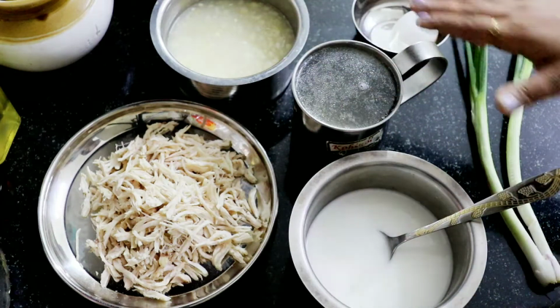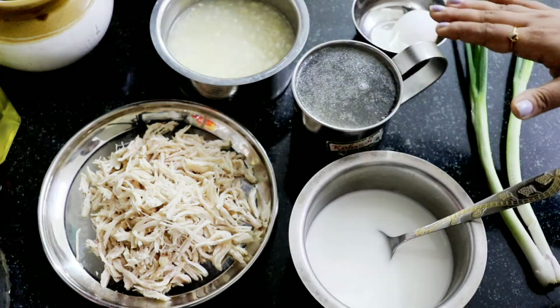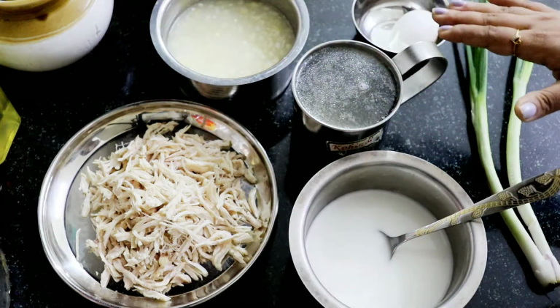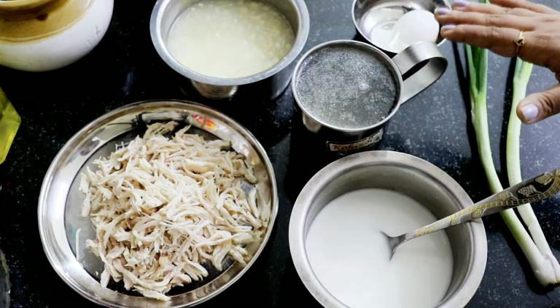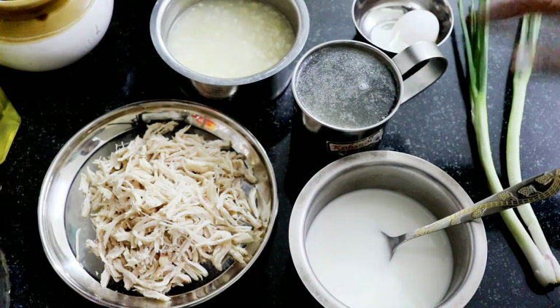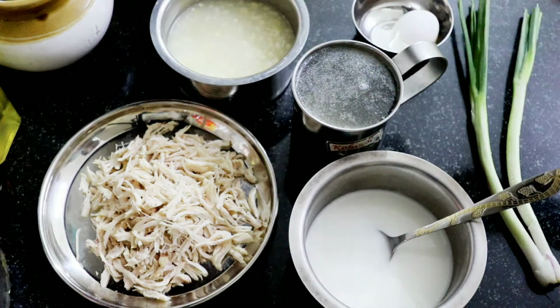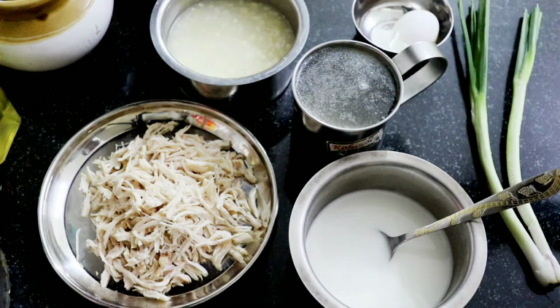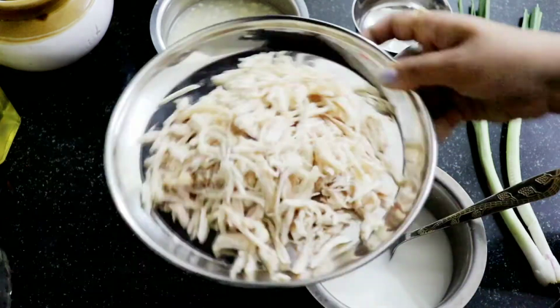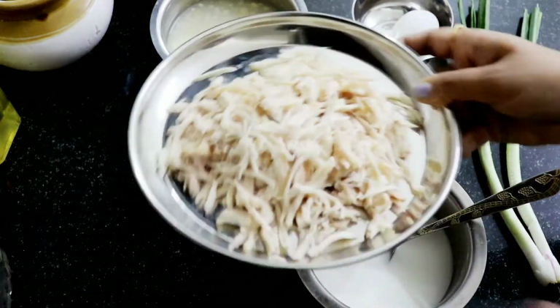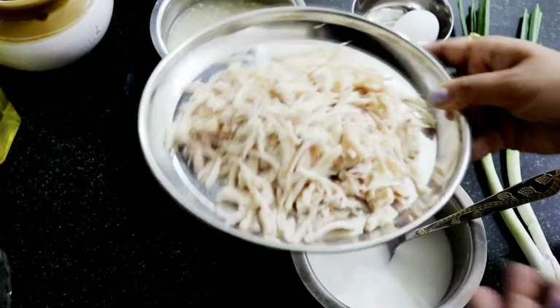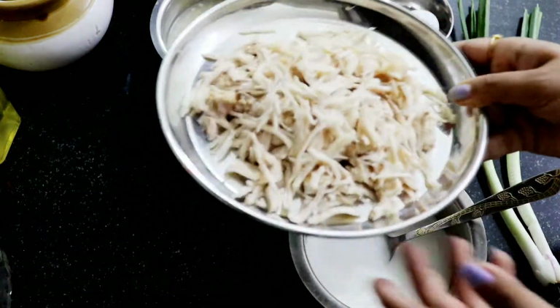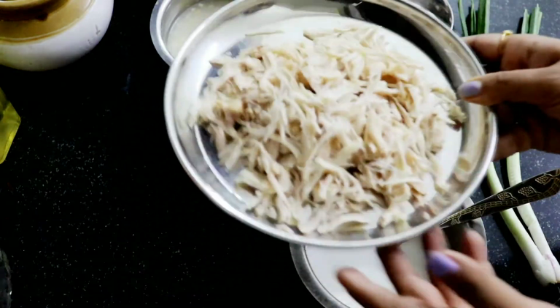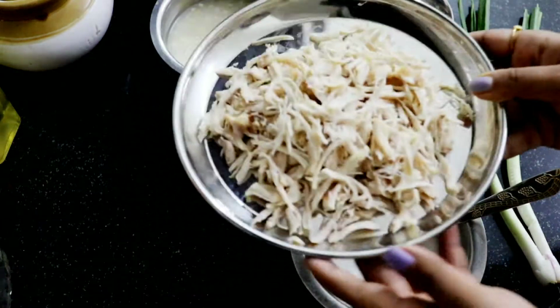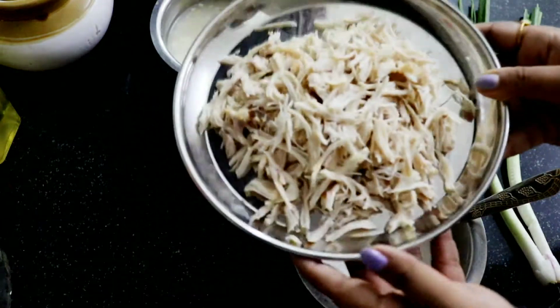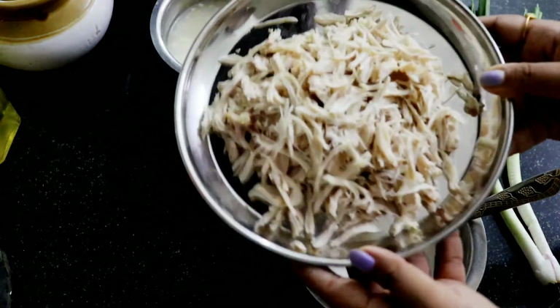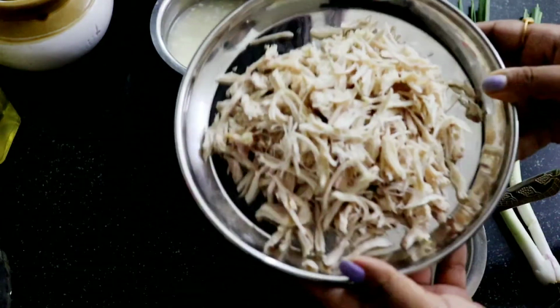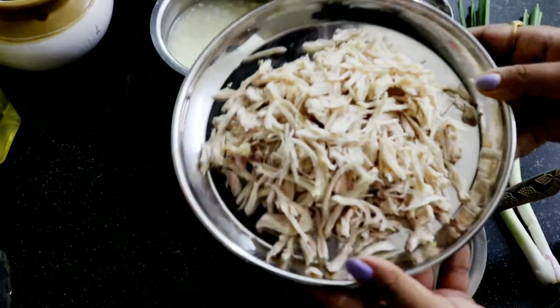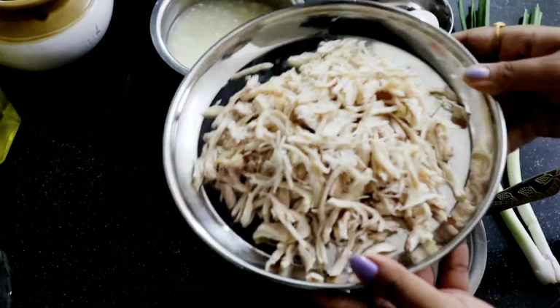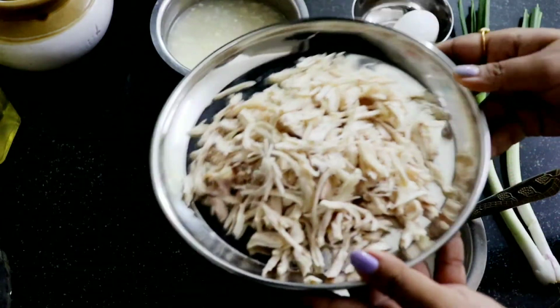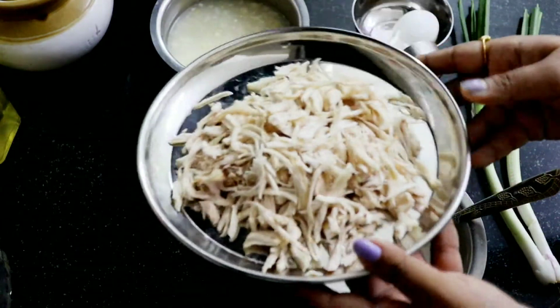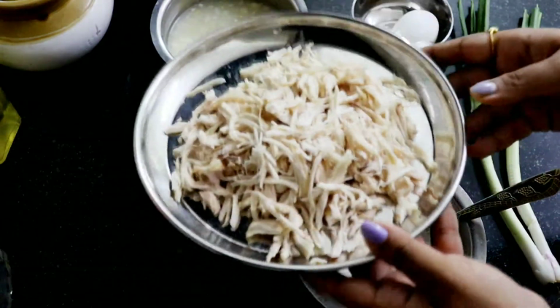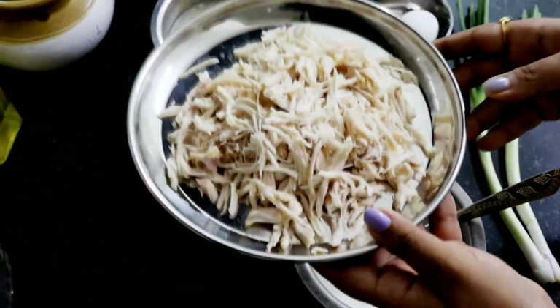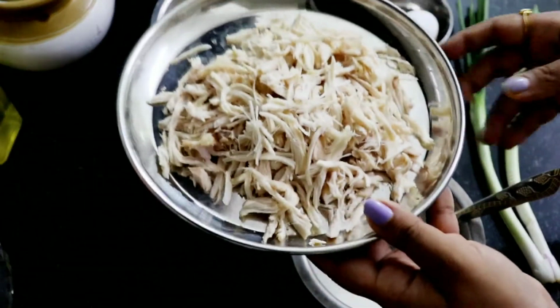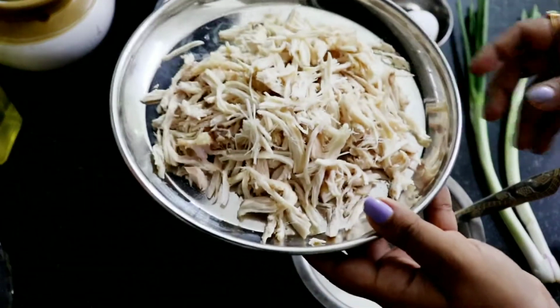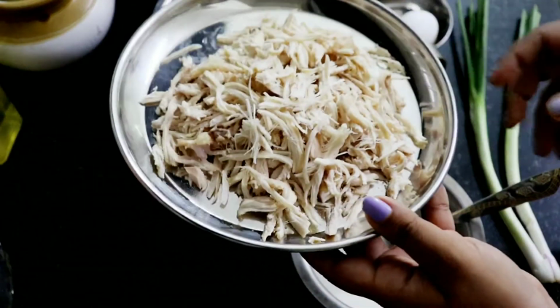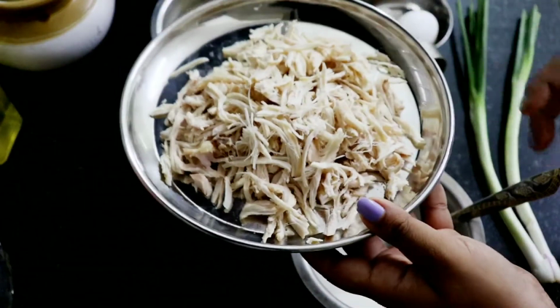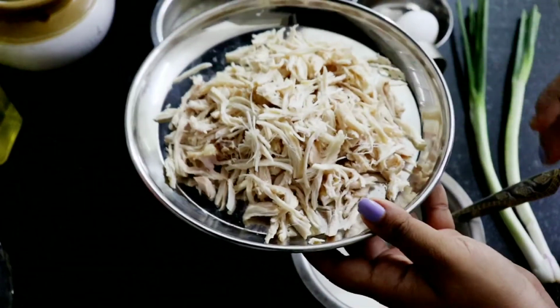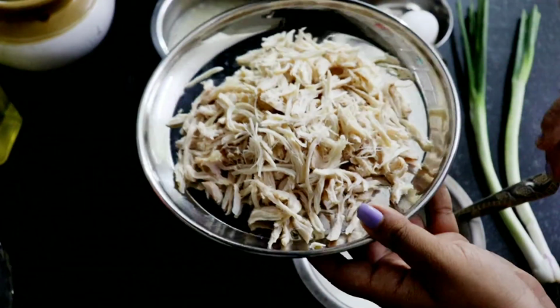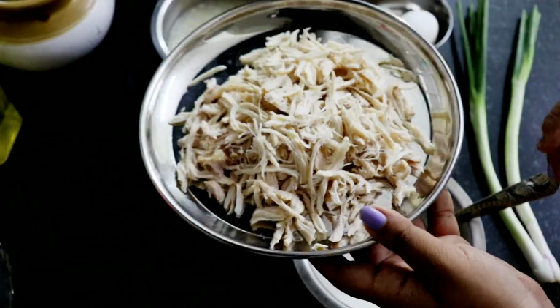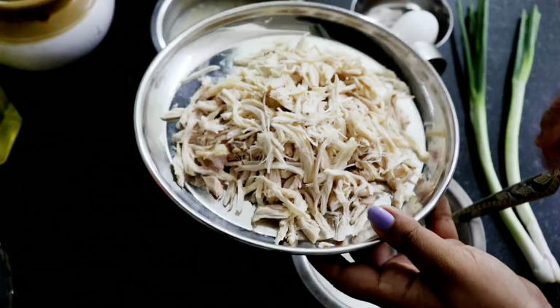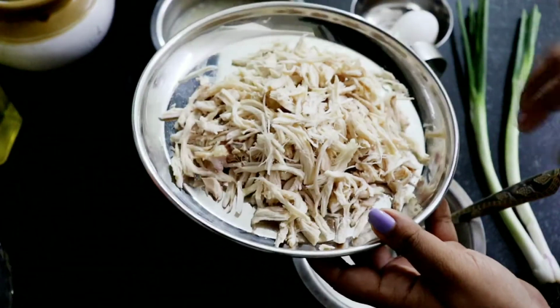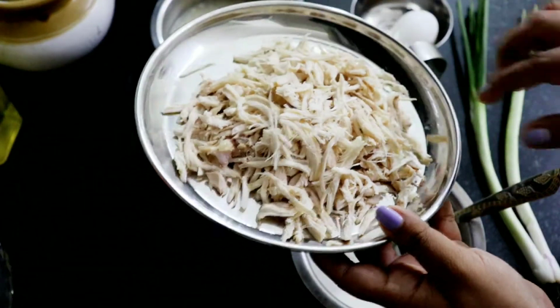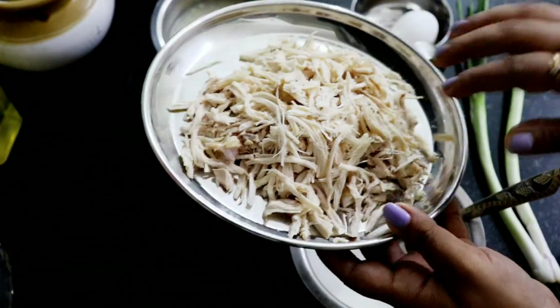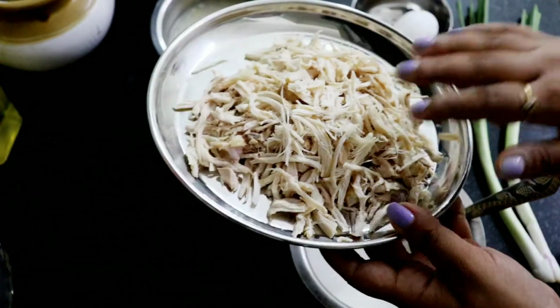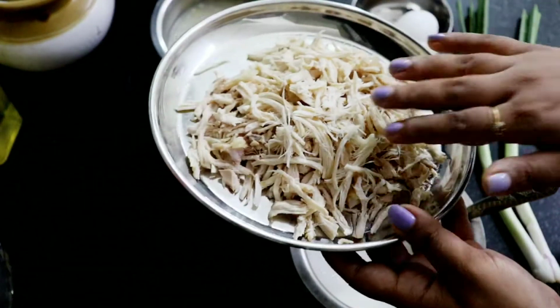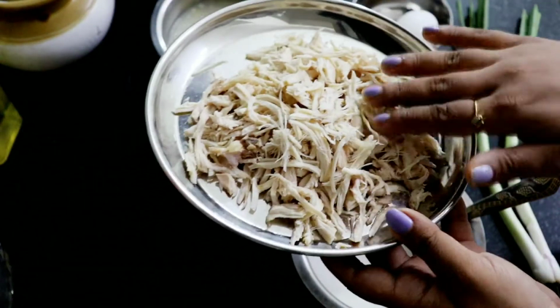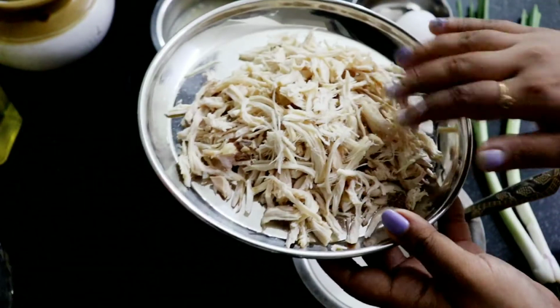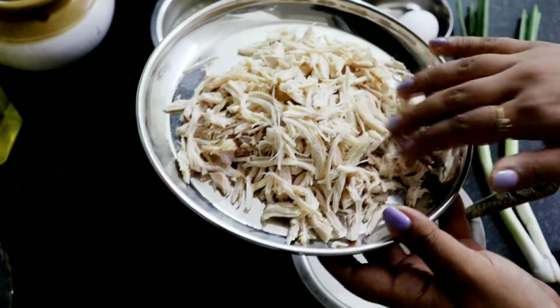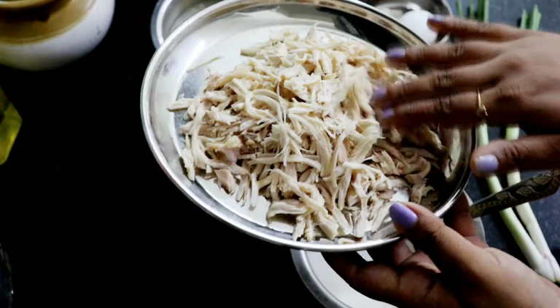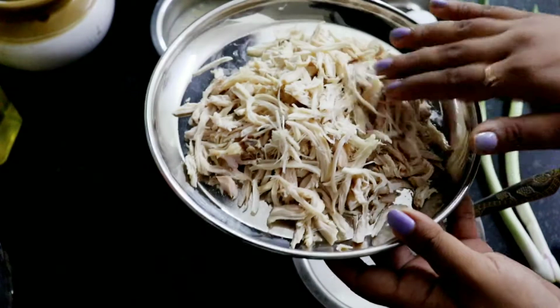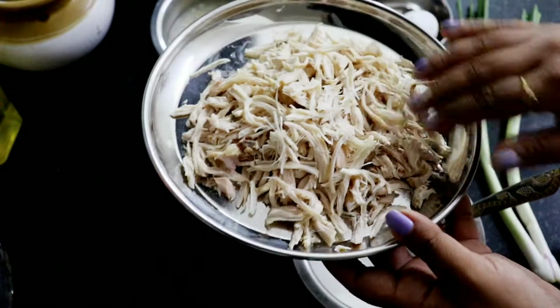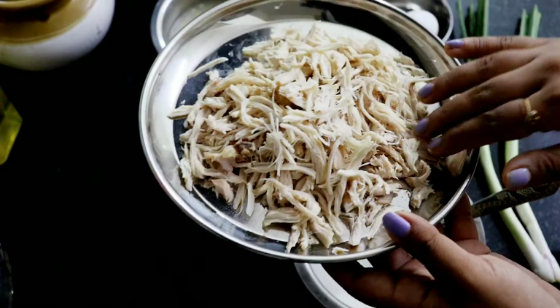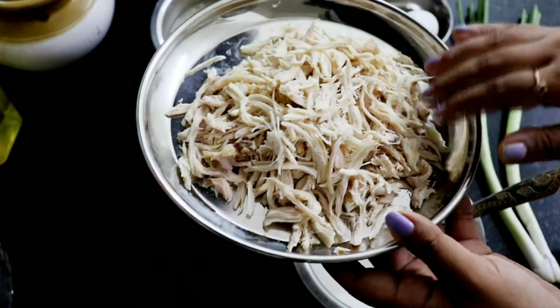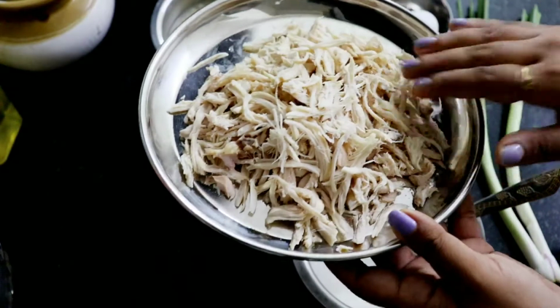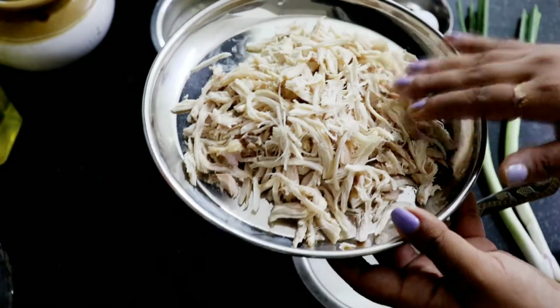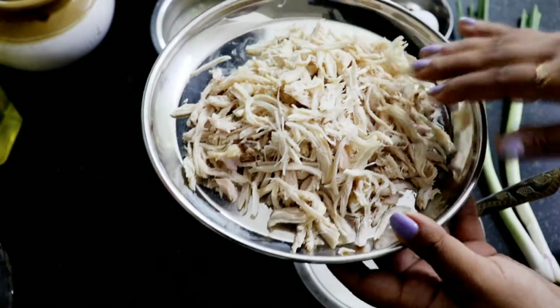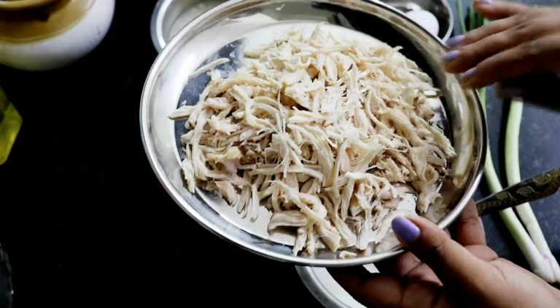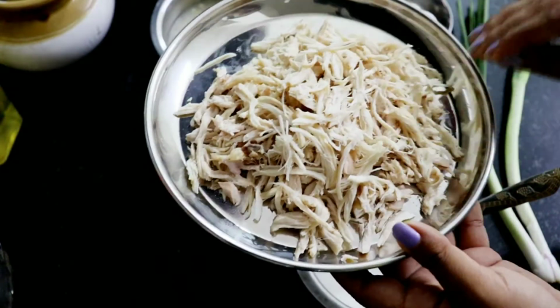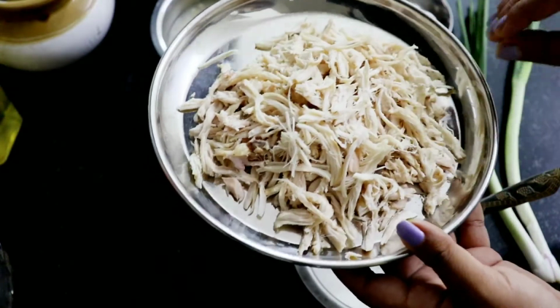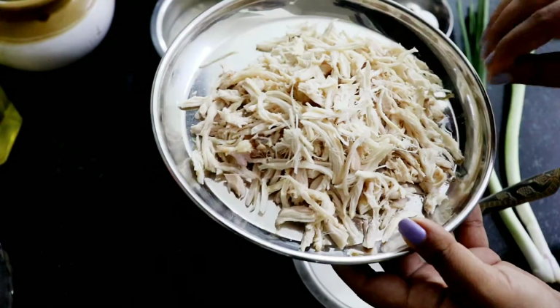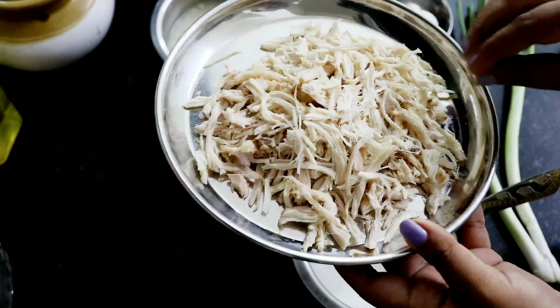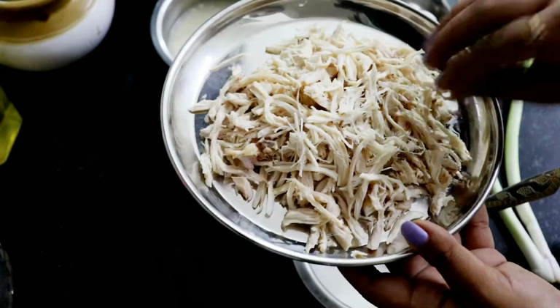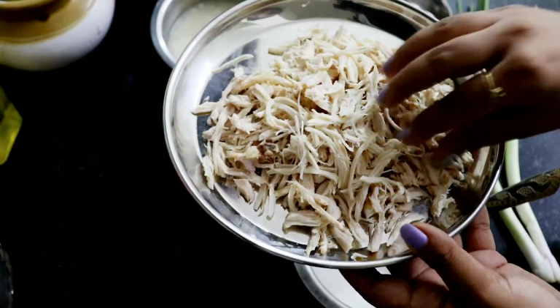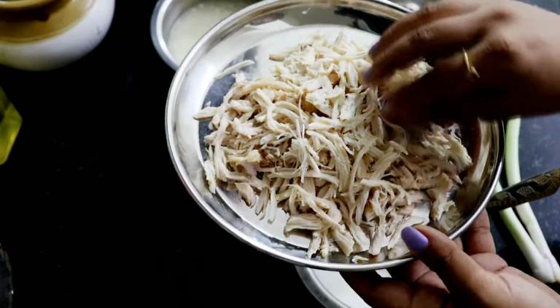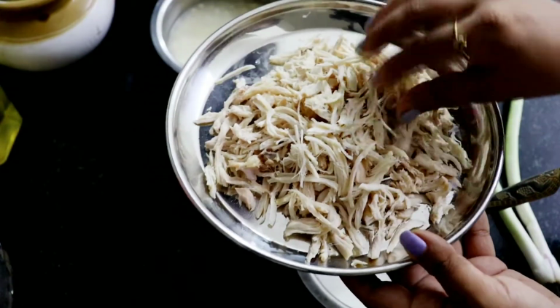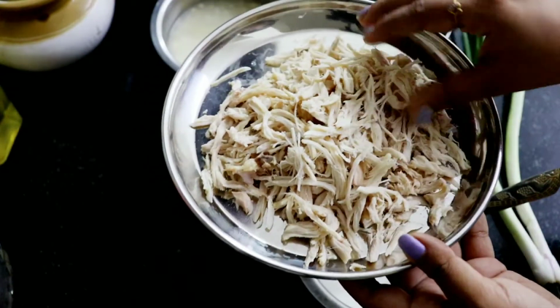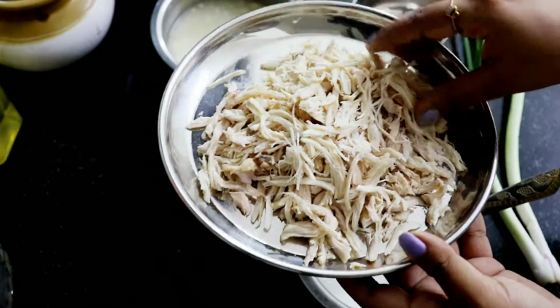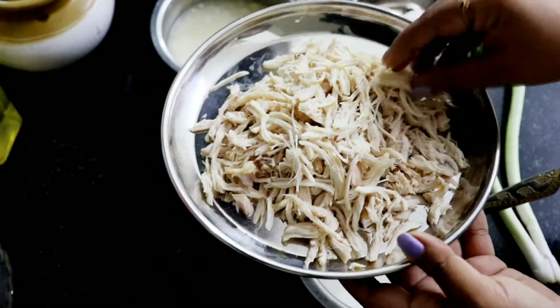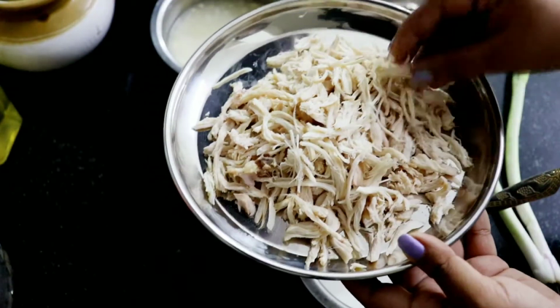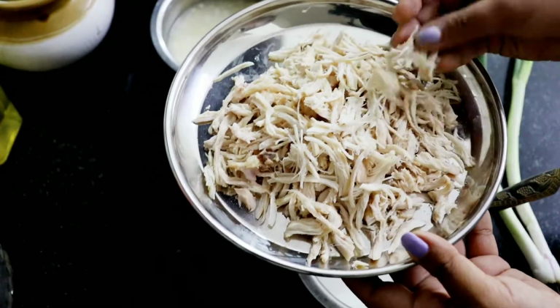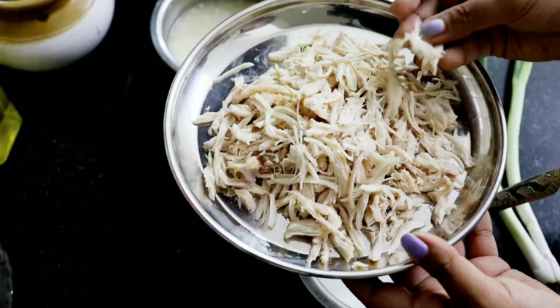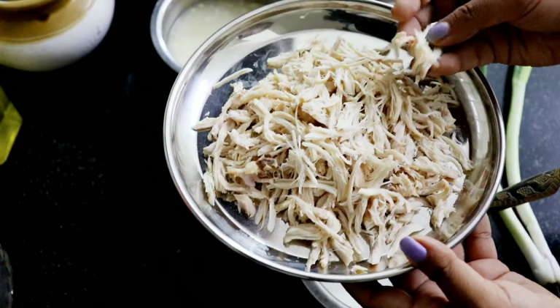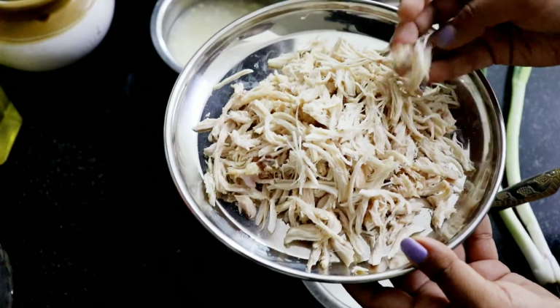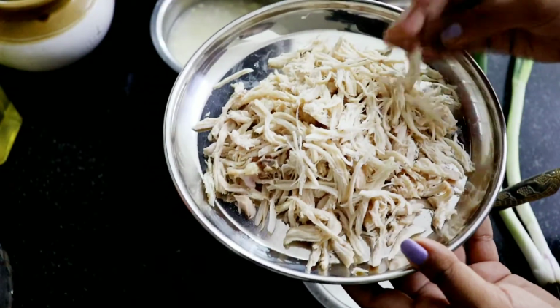I now have the ingredients to make this dish. We are taking over 100 grams of chicken. I will use the soup.